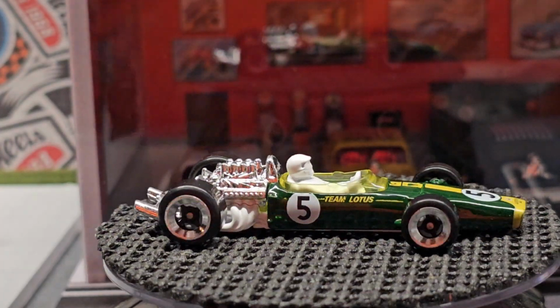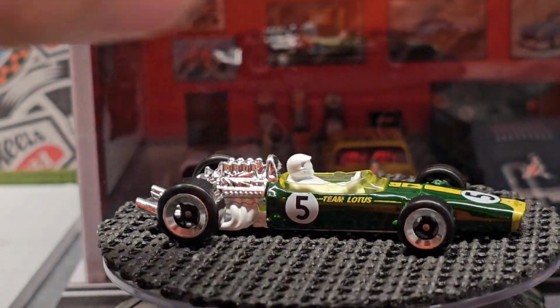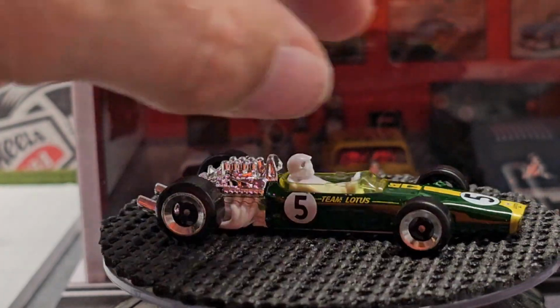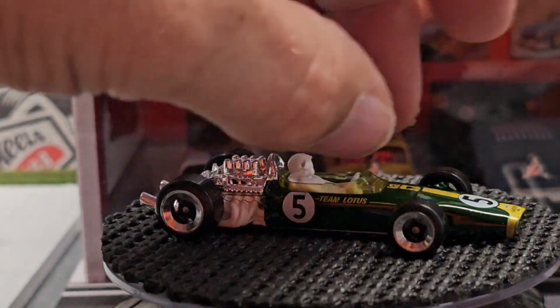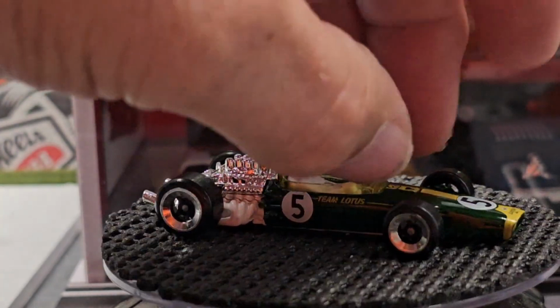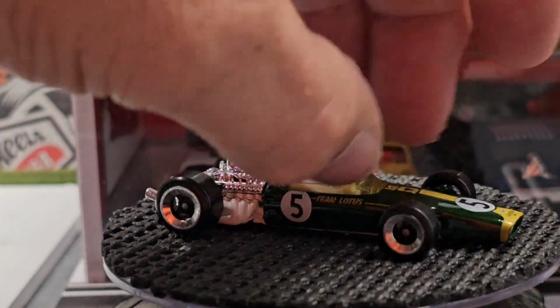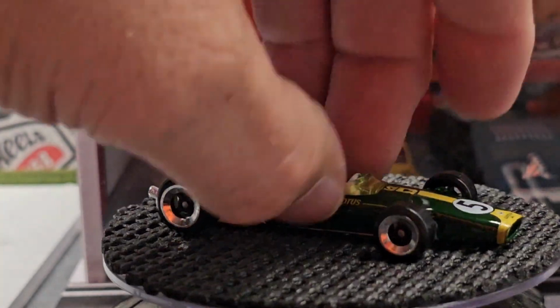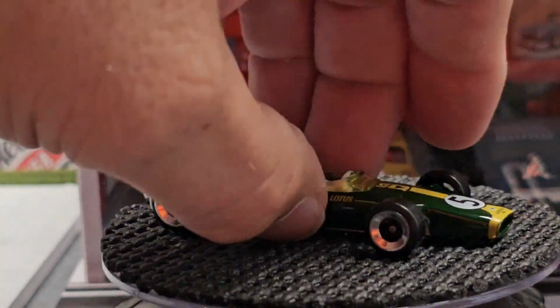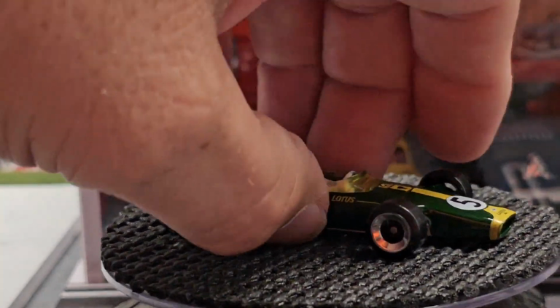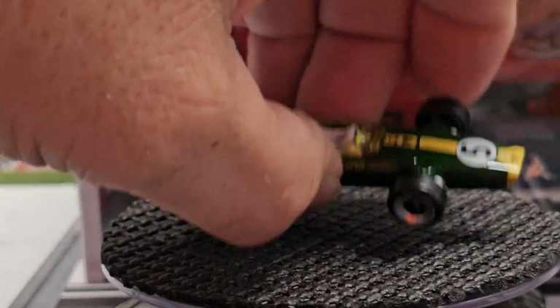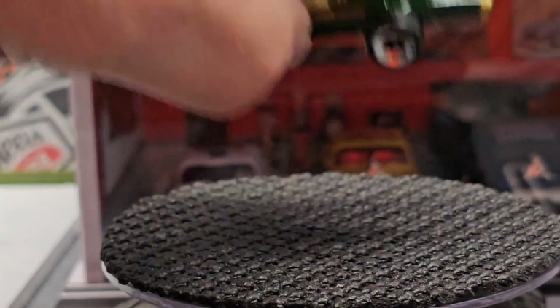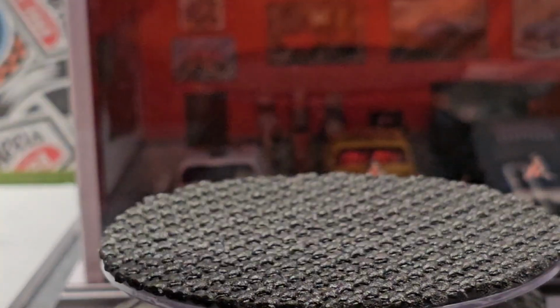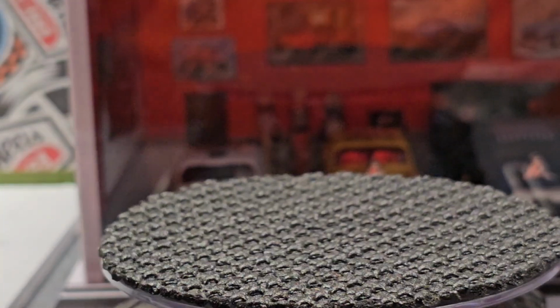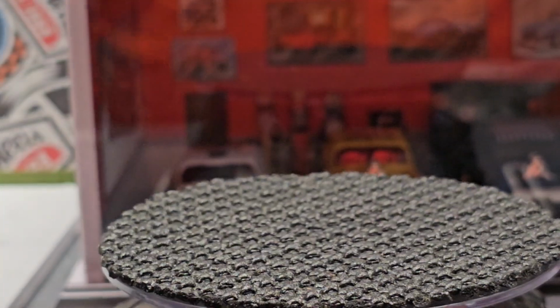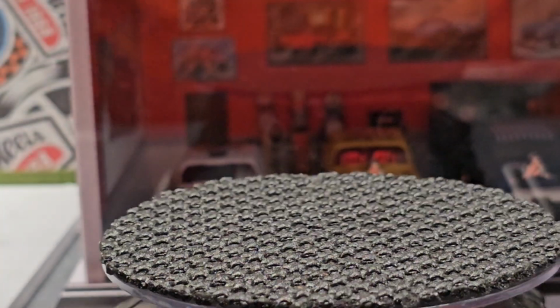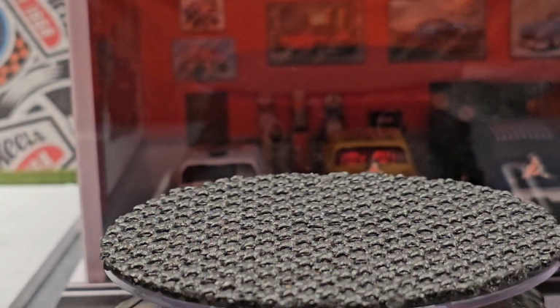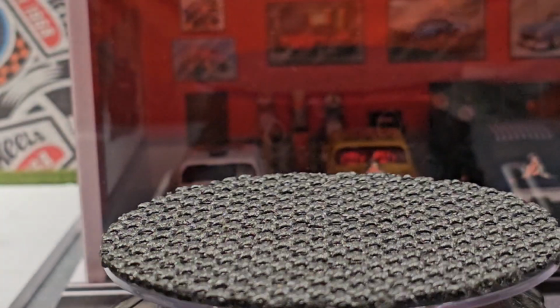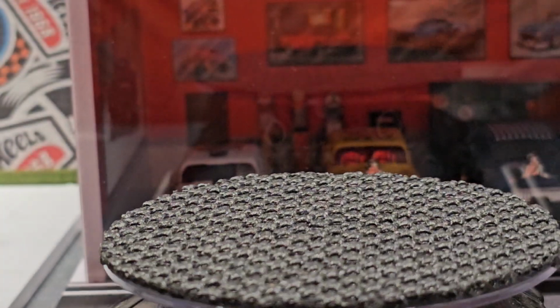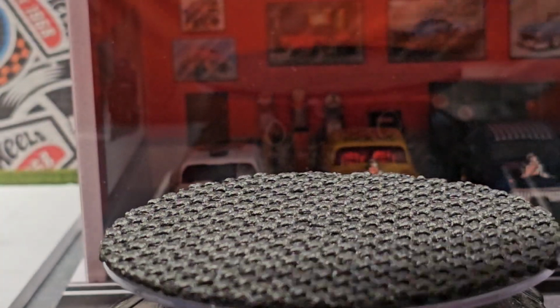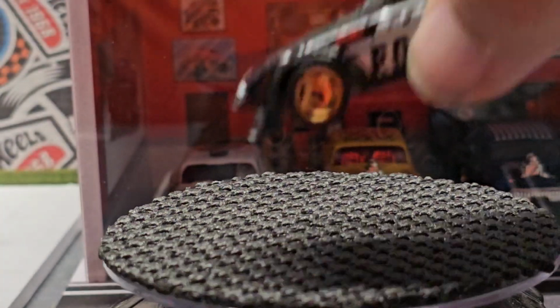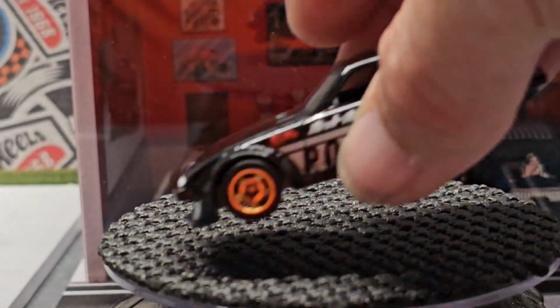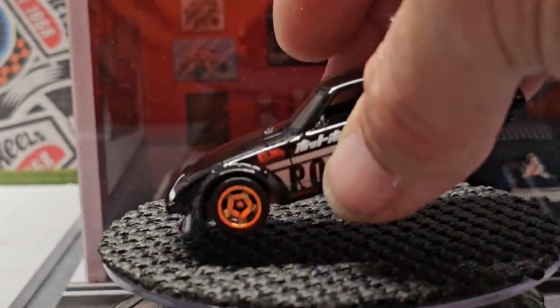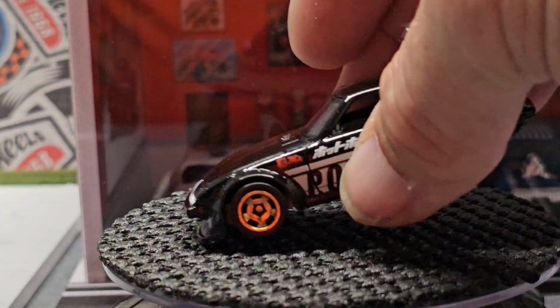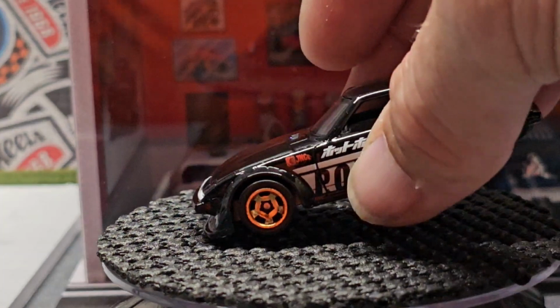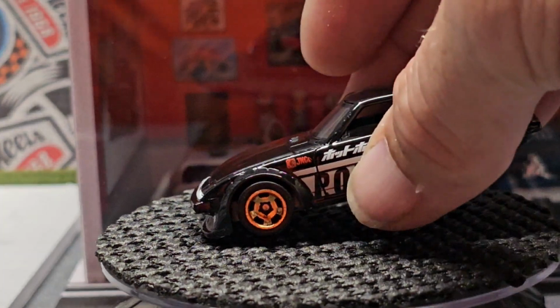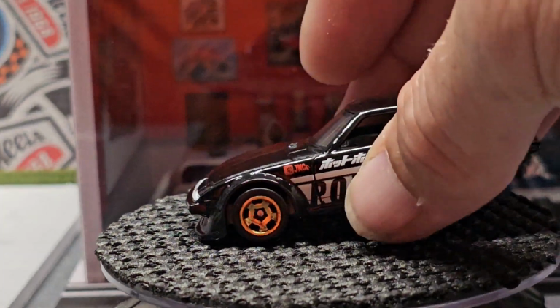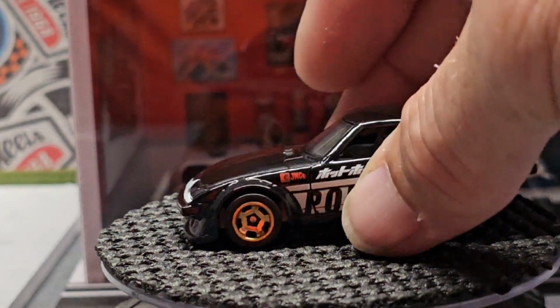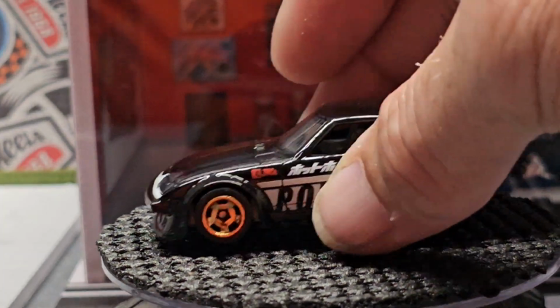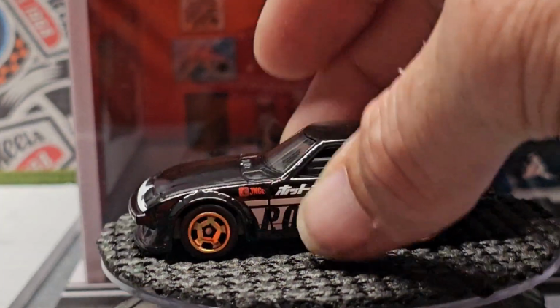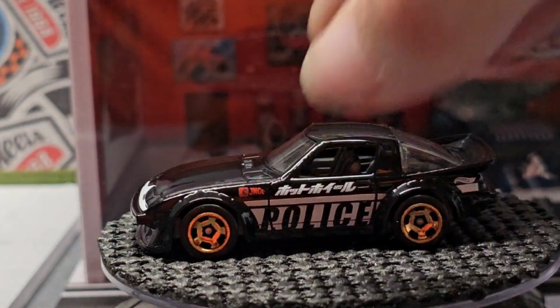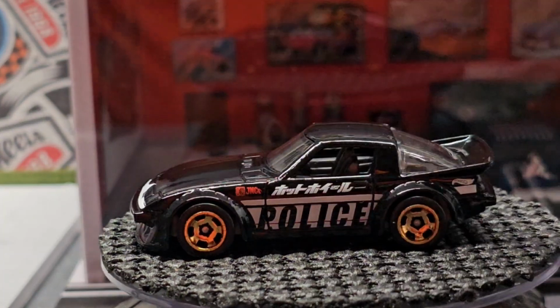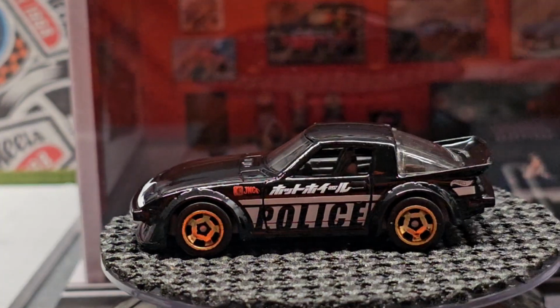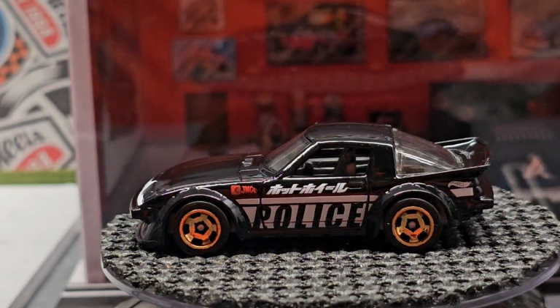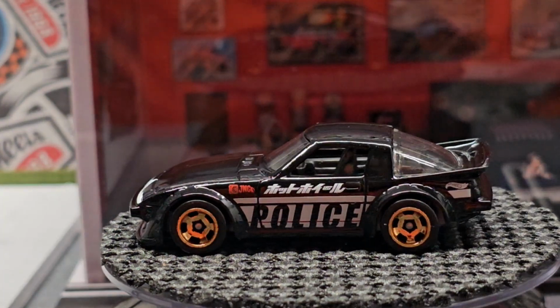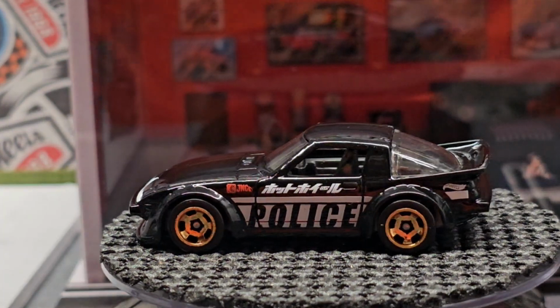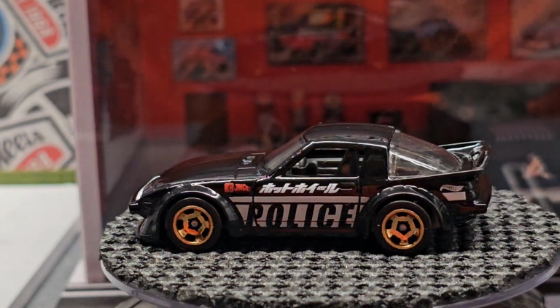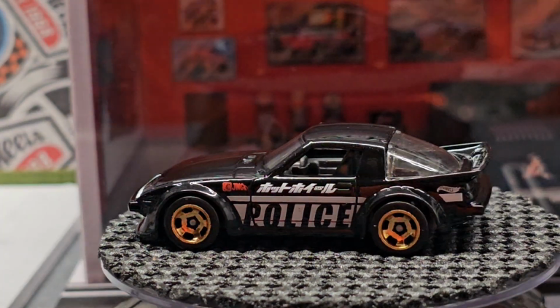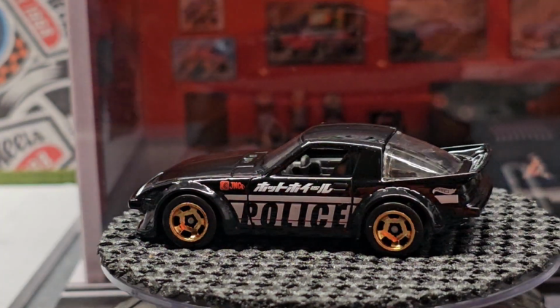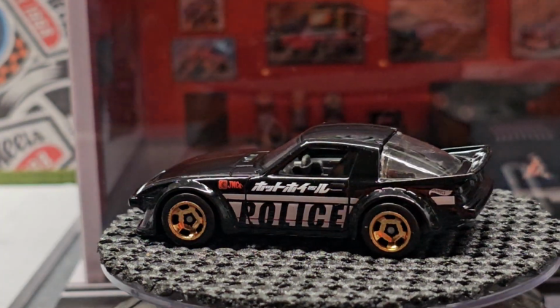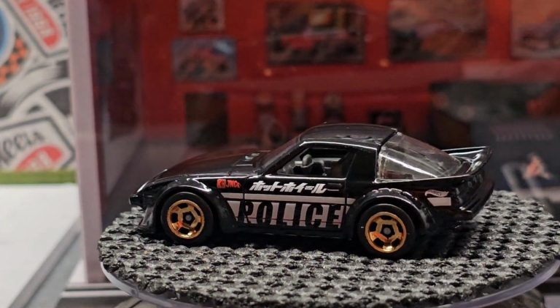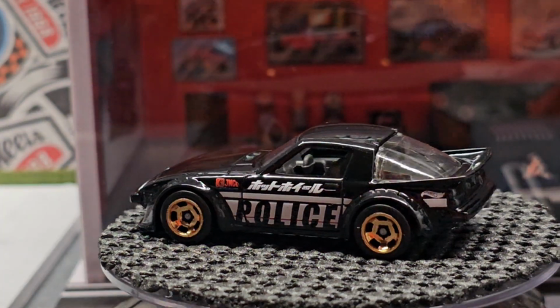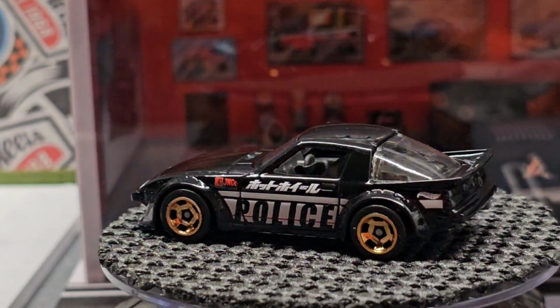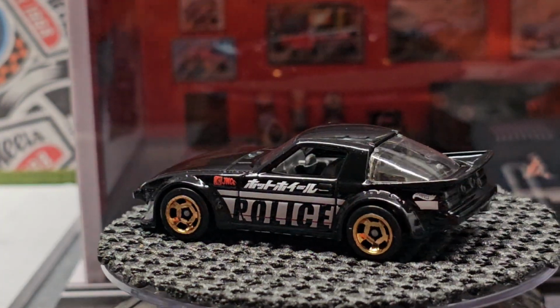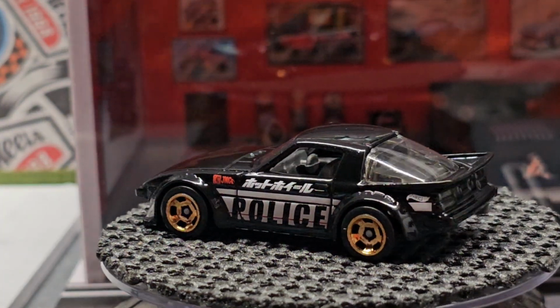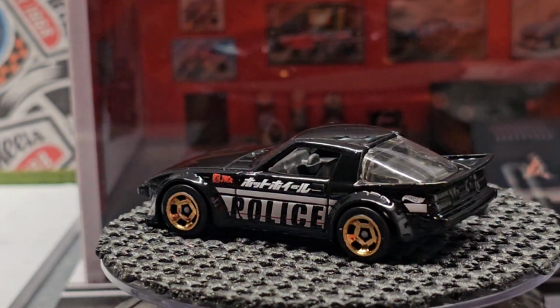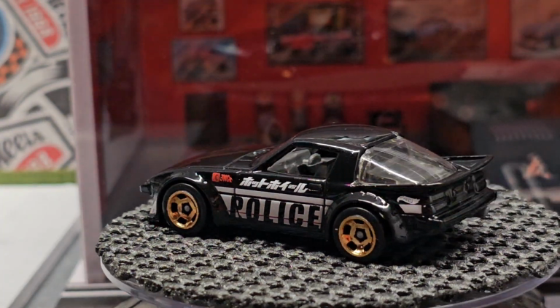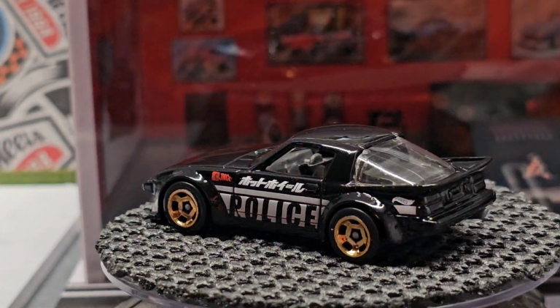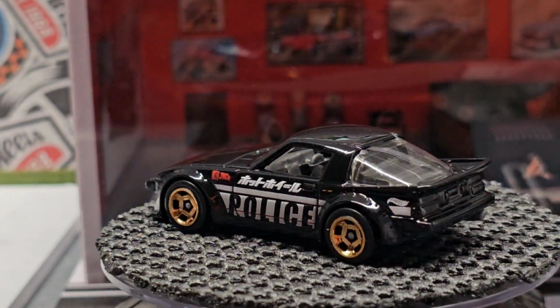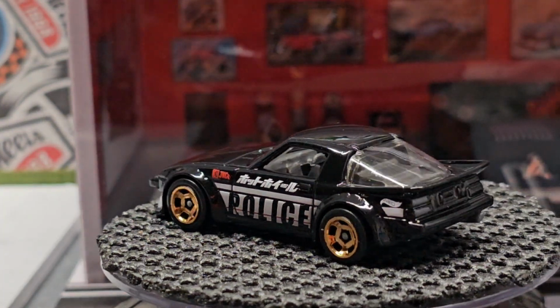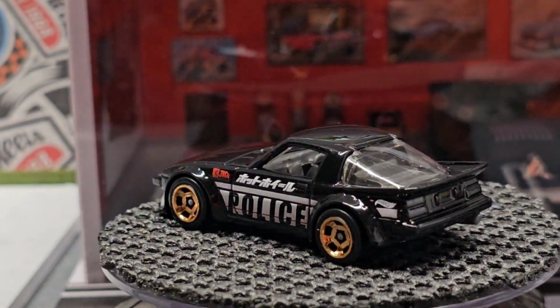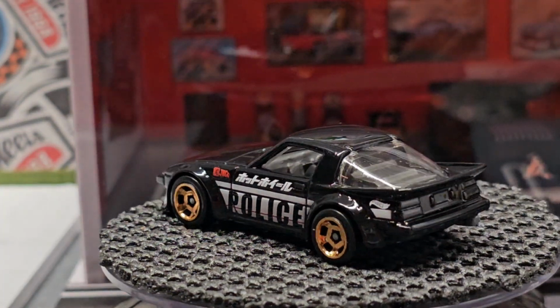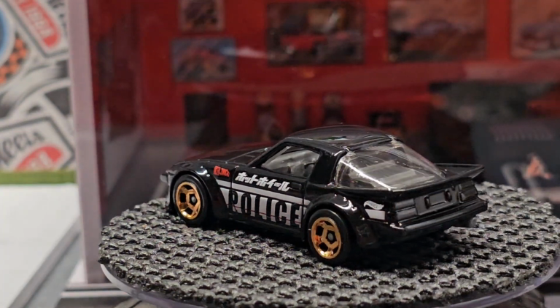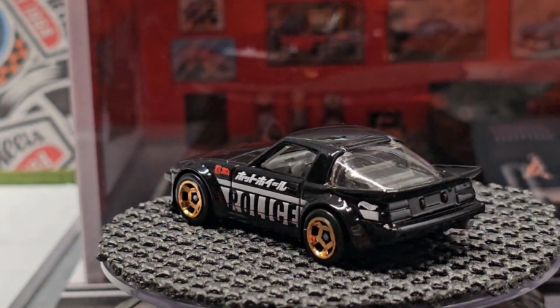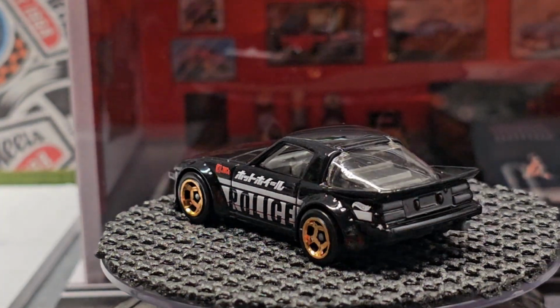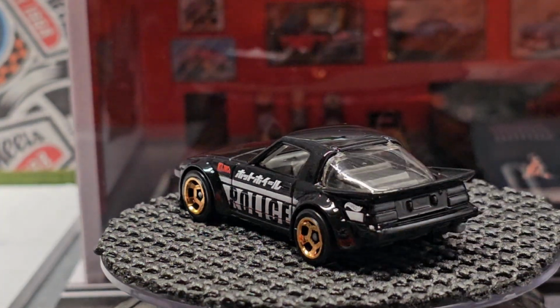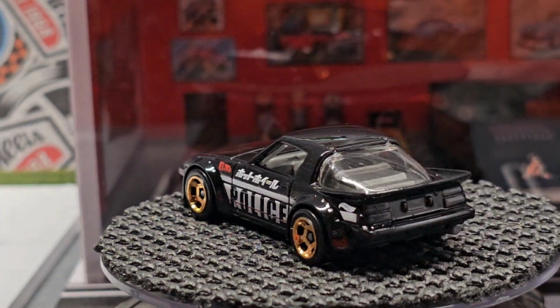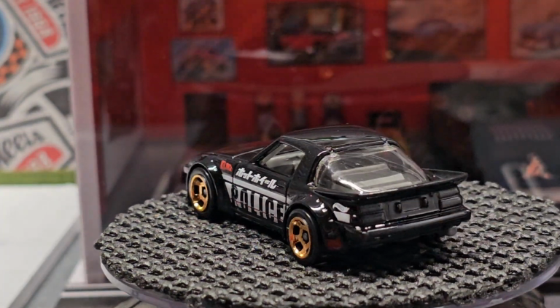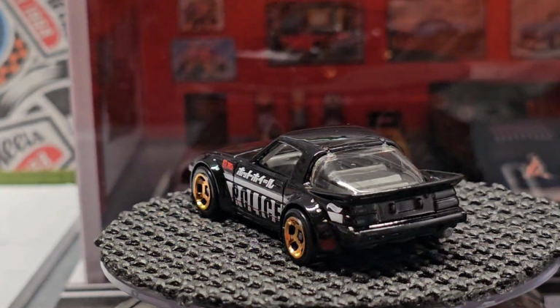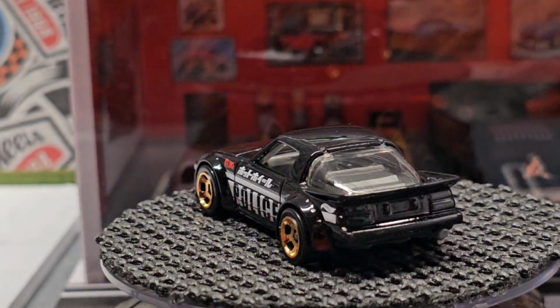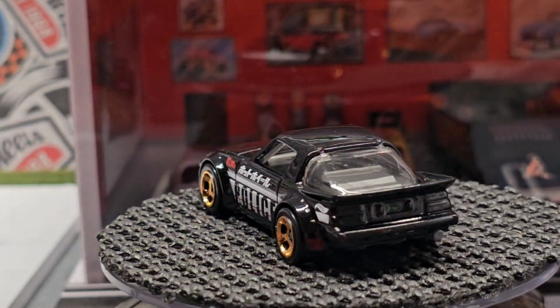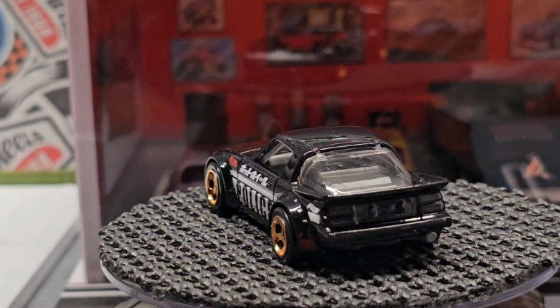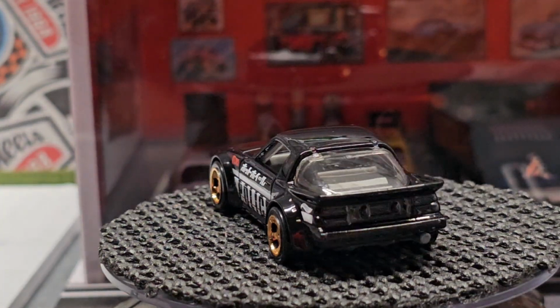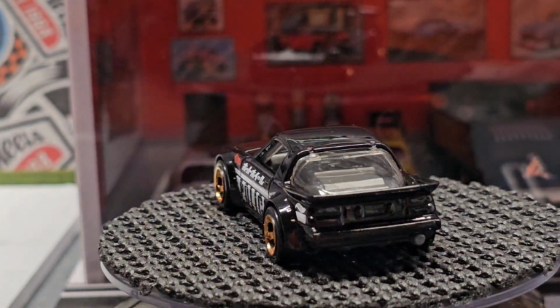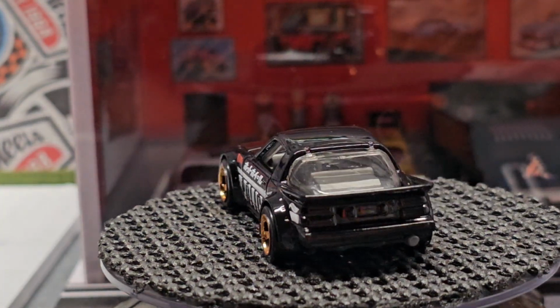Next is the police version of the RX-7. It was in white last time, I believe — now we have it in black.